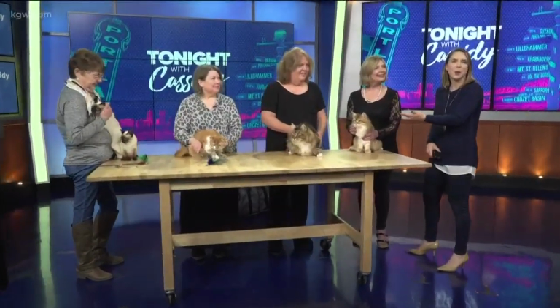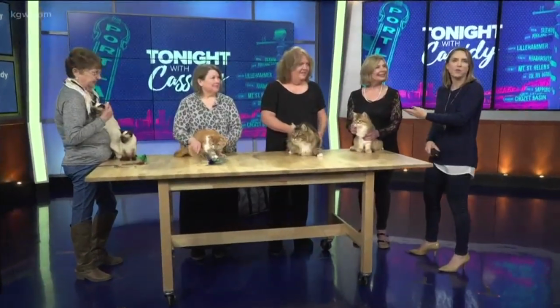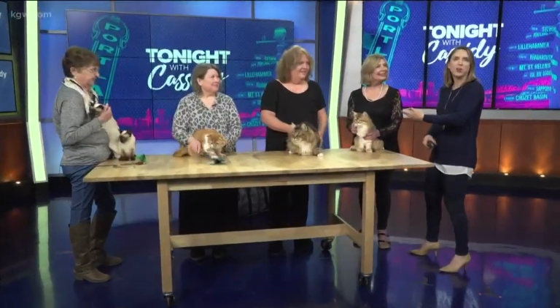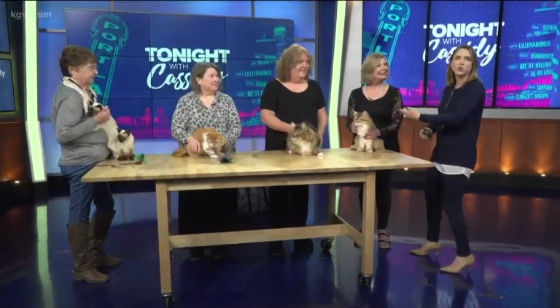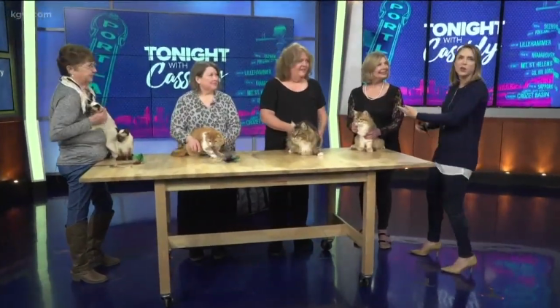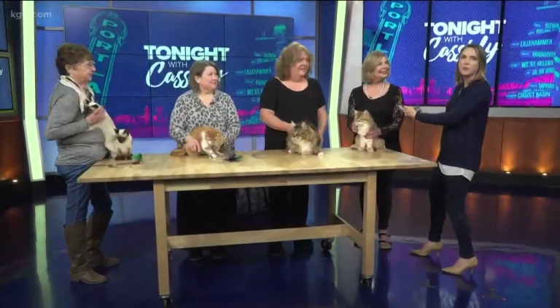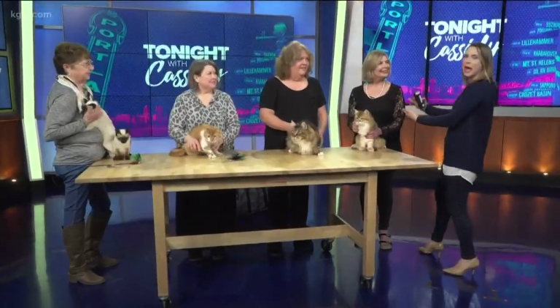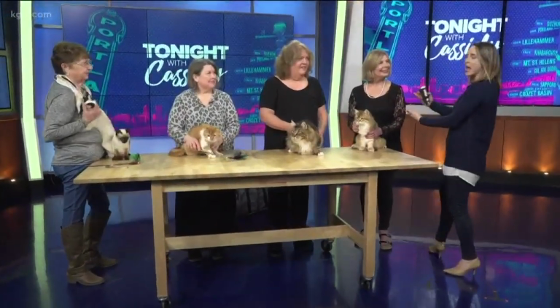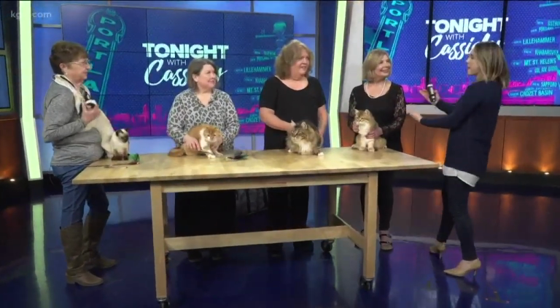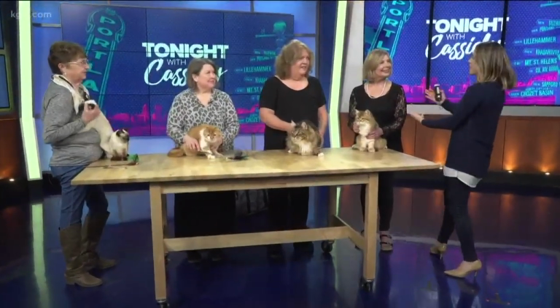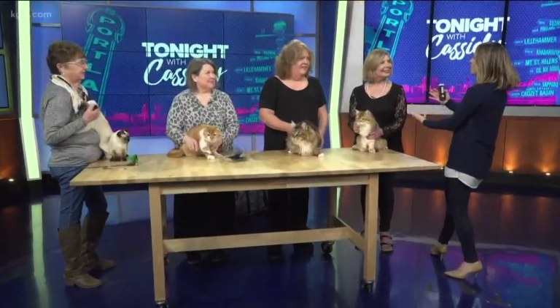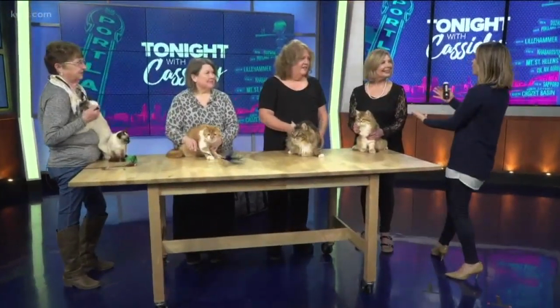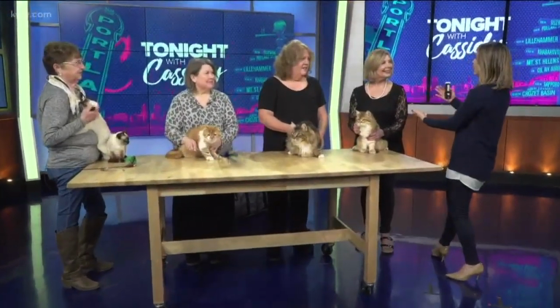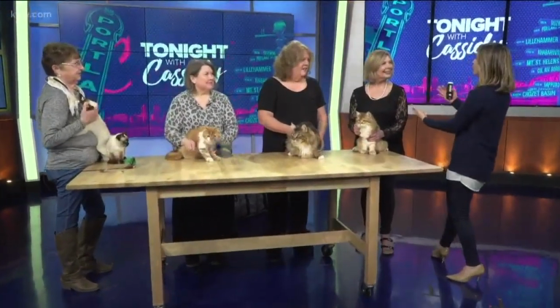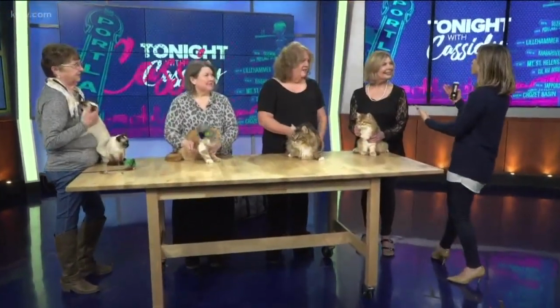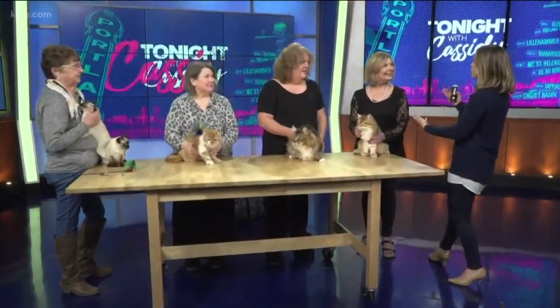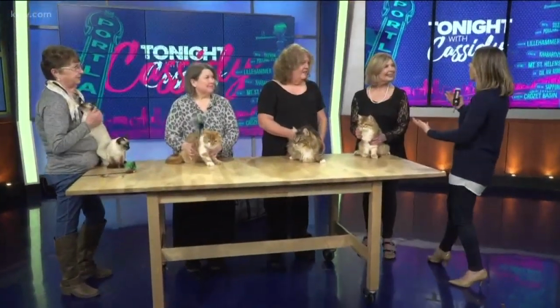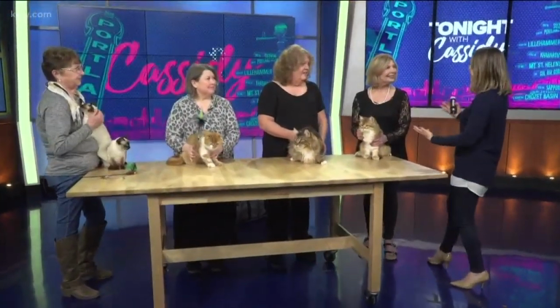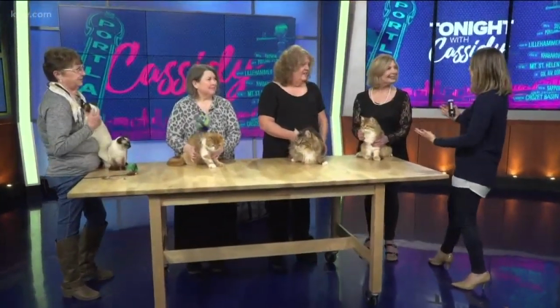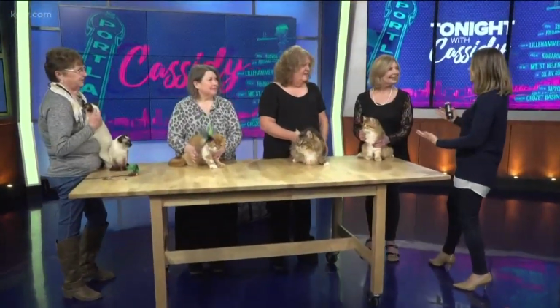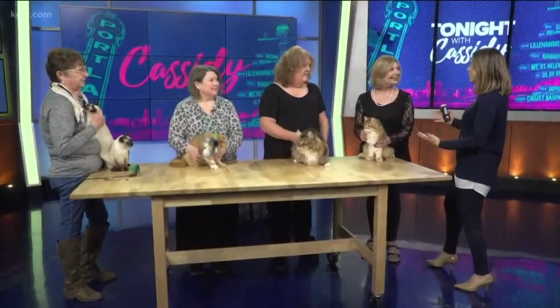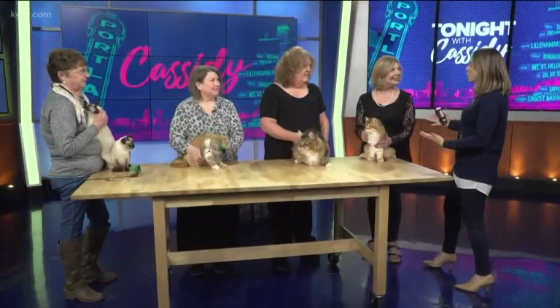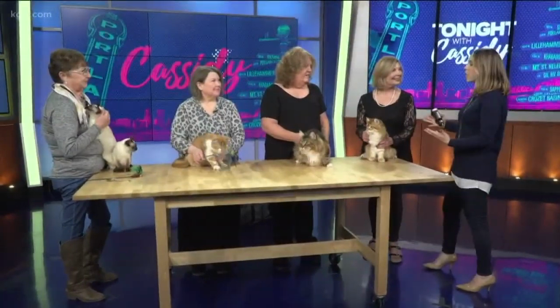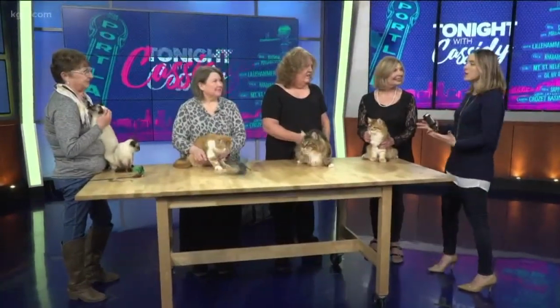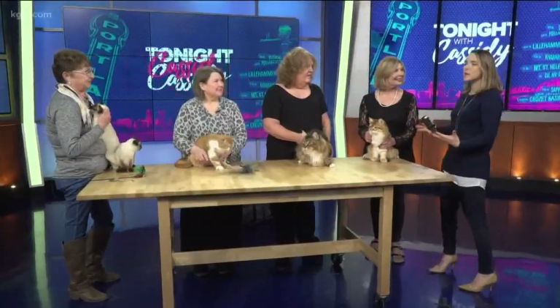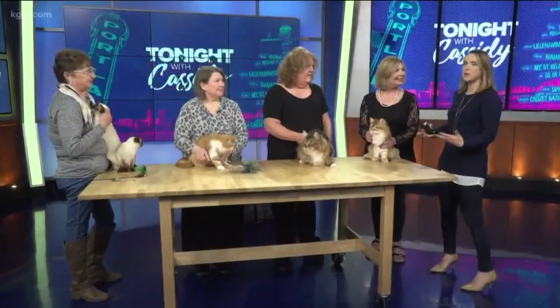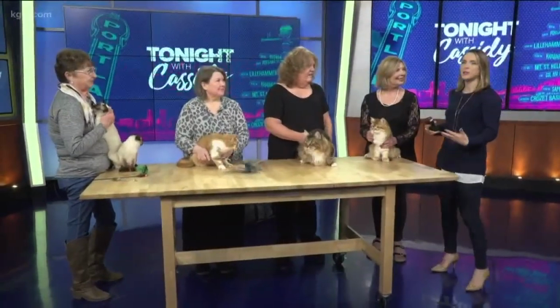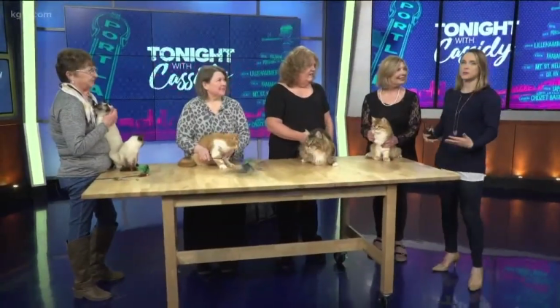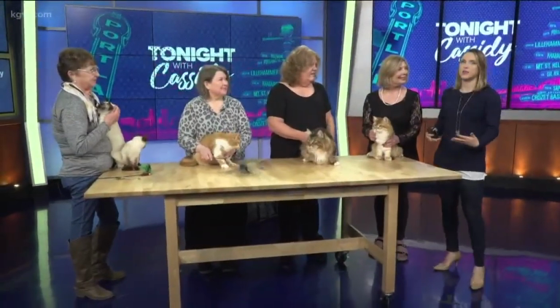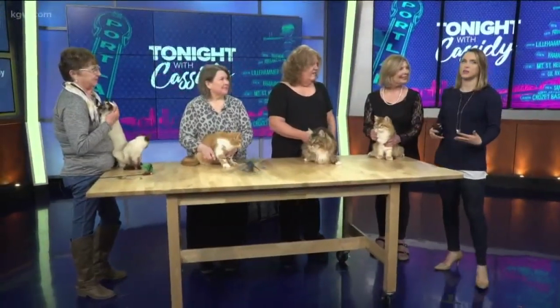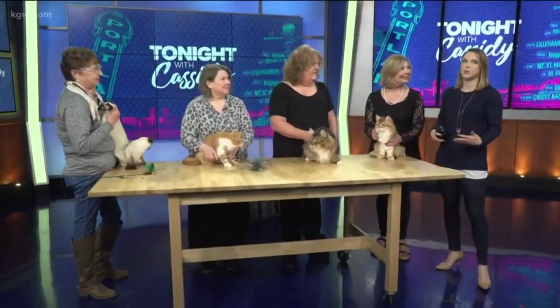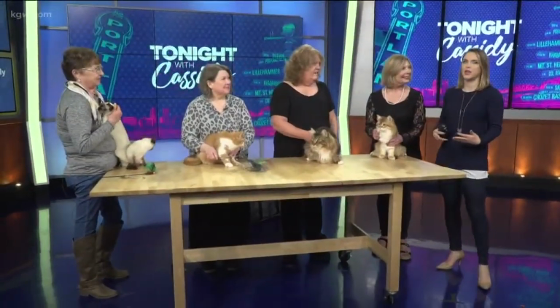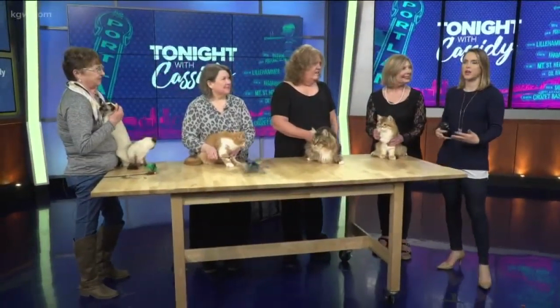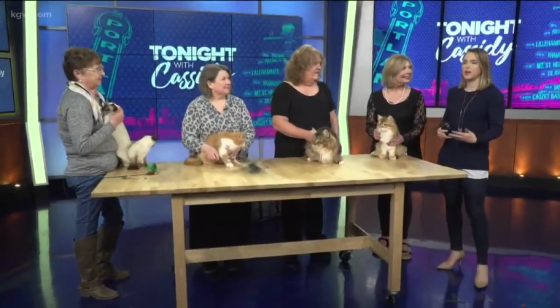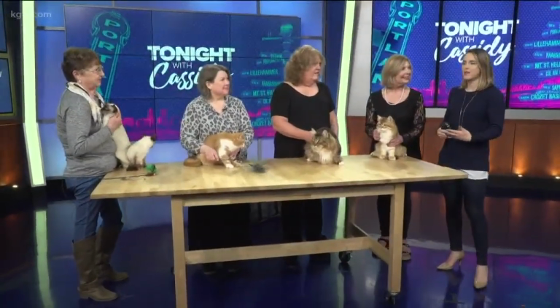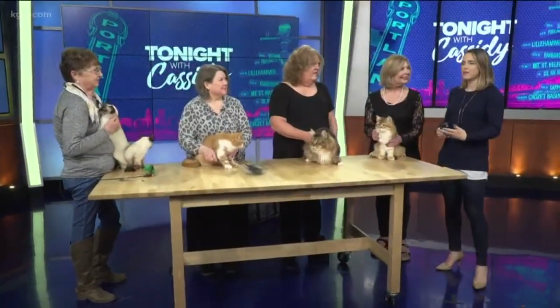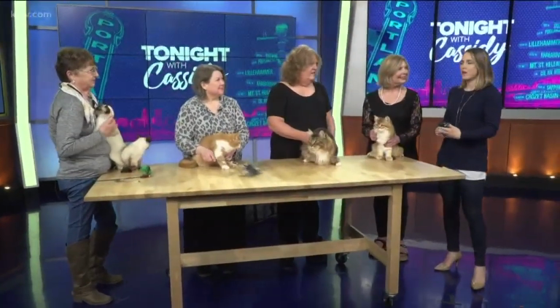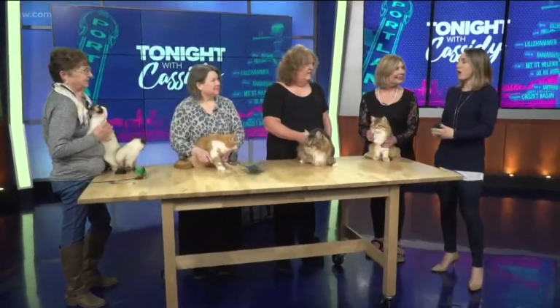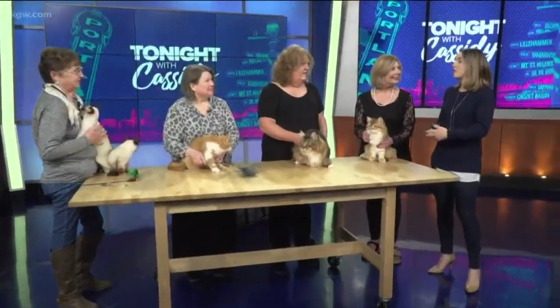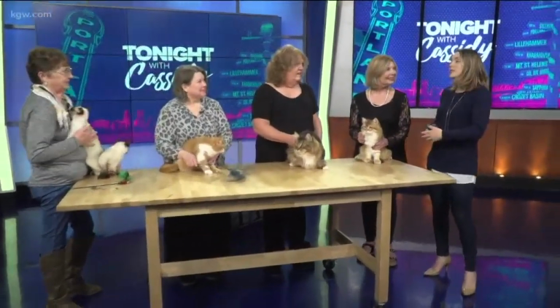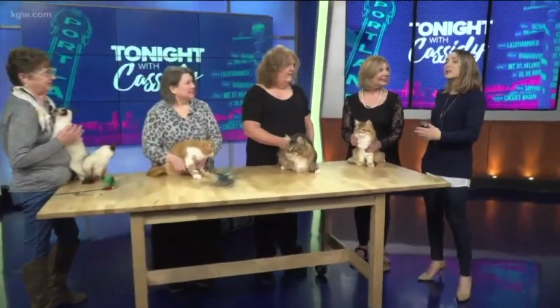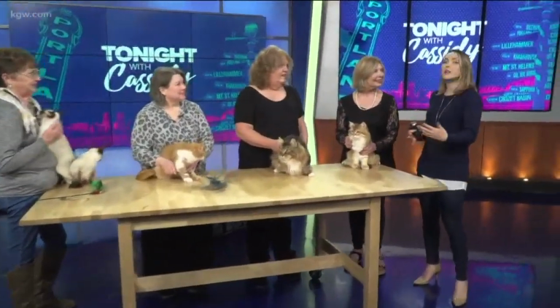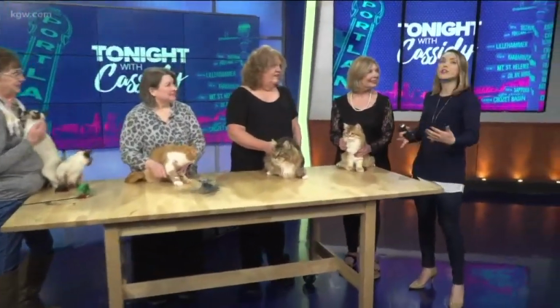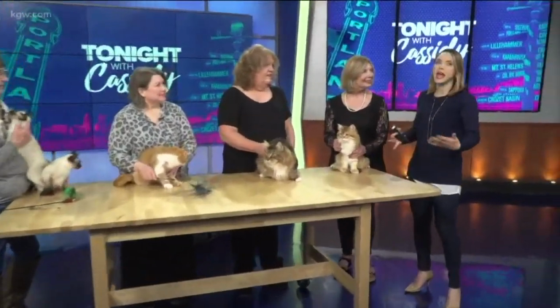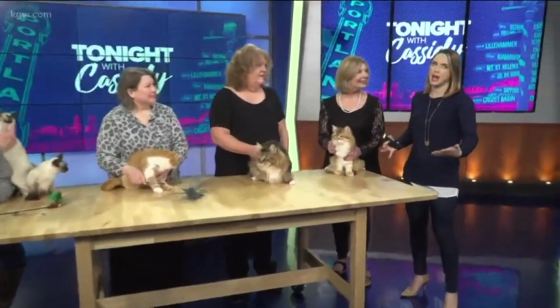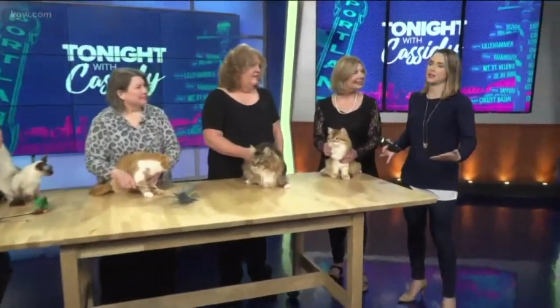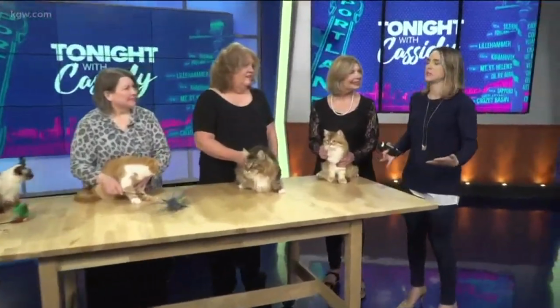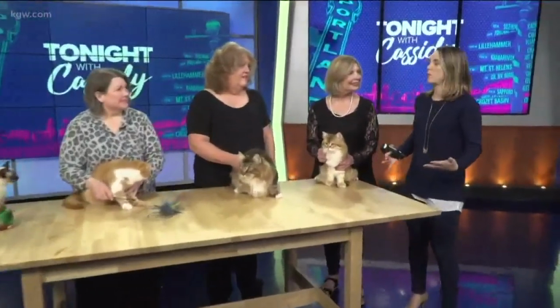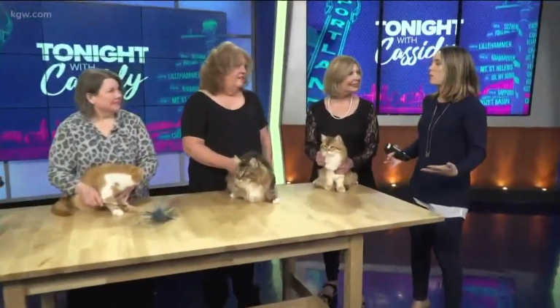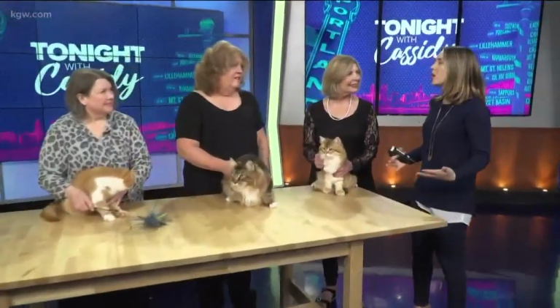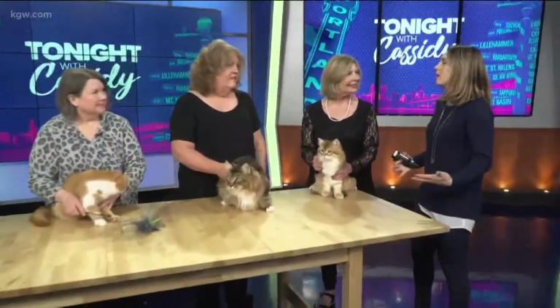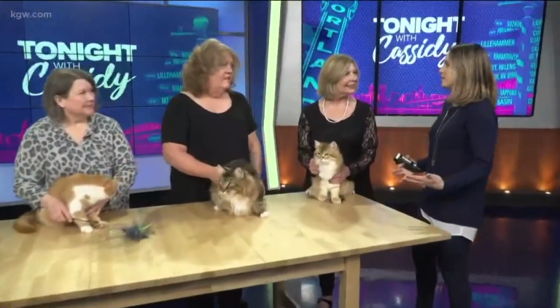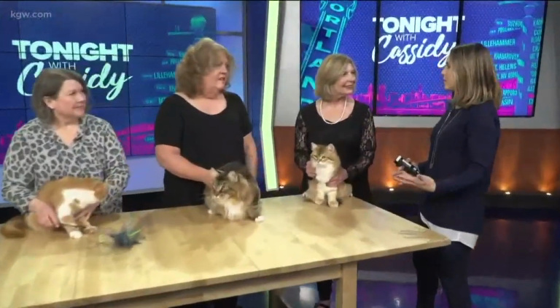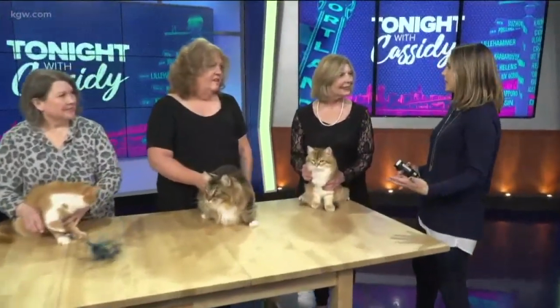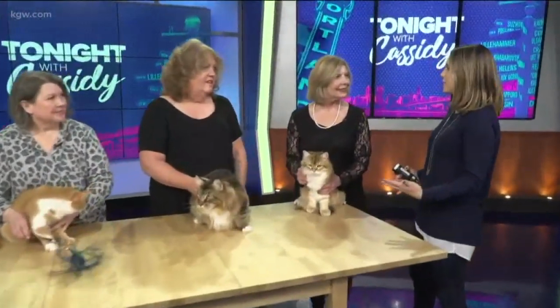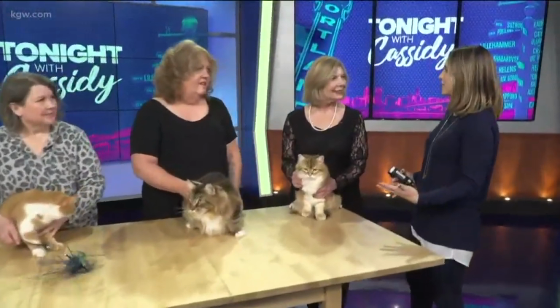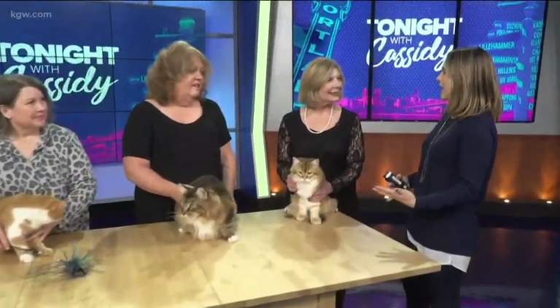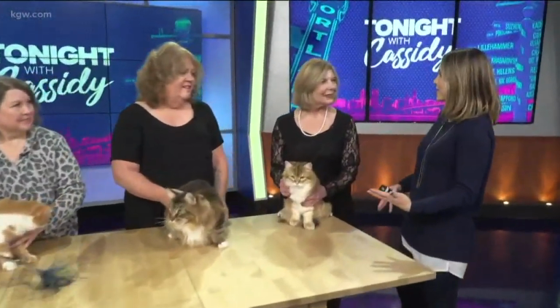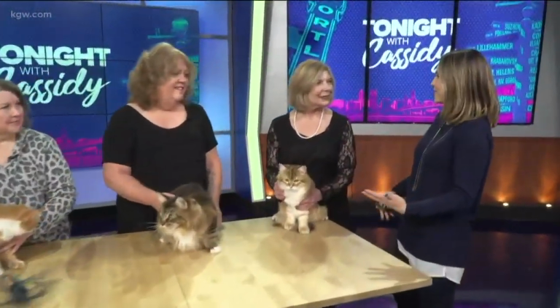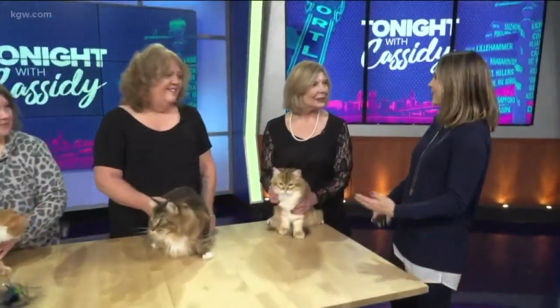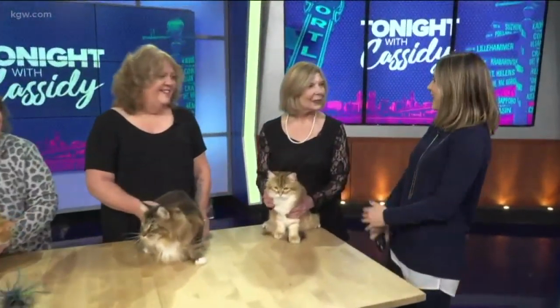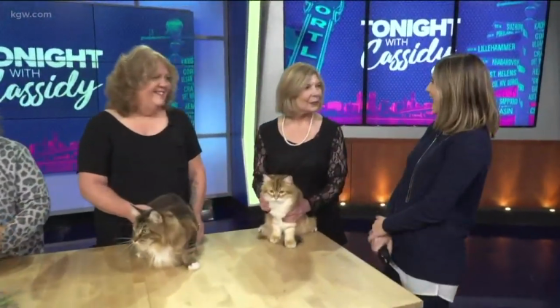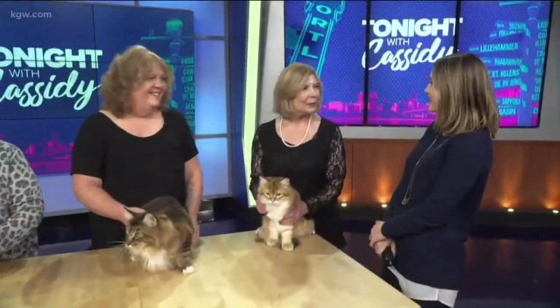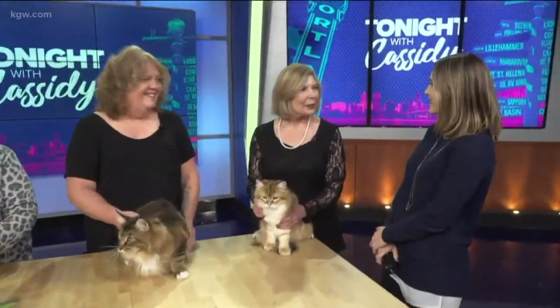But first, we have Pam, the show manager. What can people expect this weekend? Obviously a lot of cats, but what else from the International Cat Show?